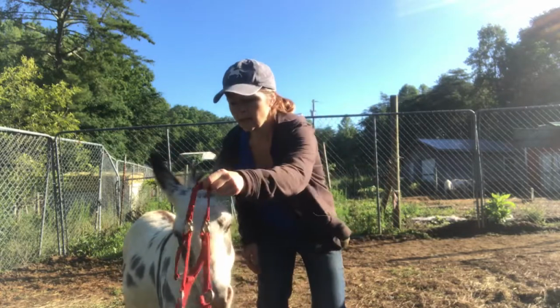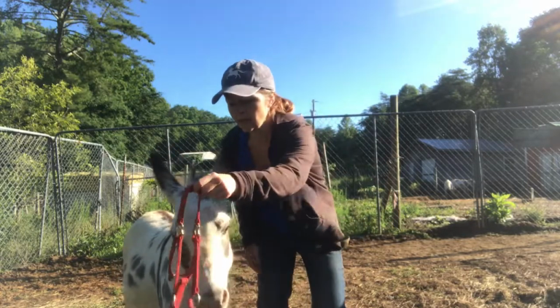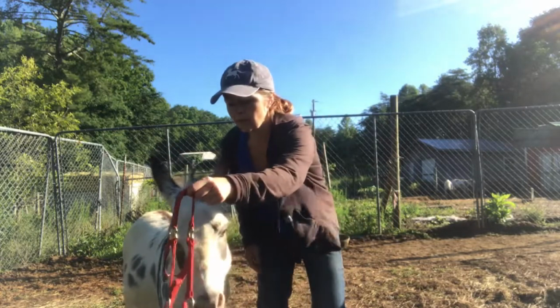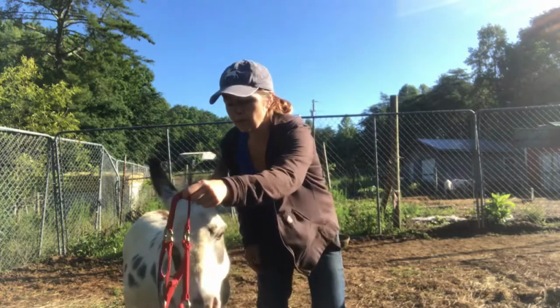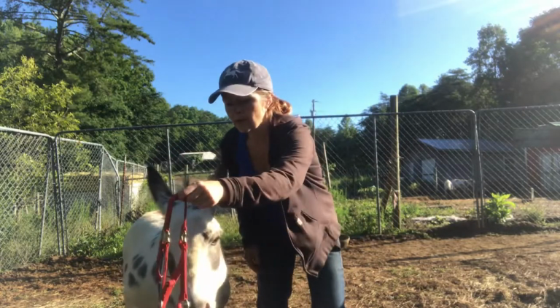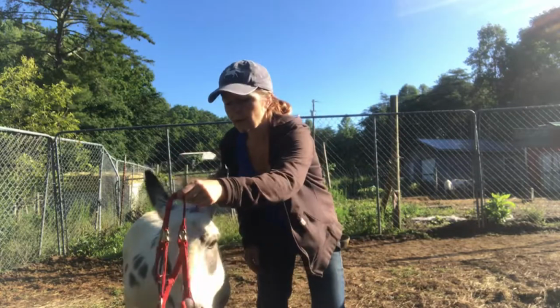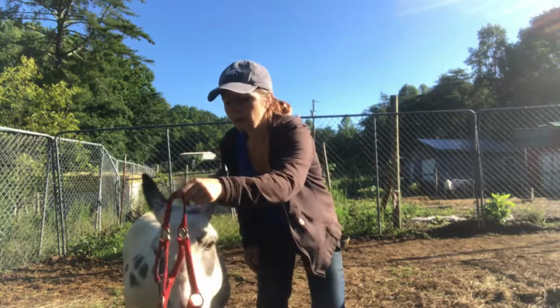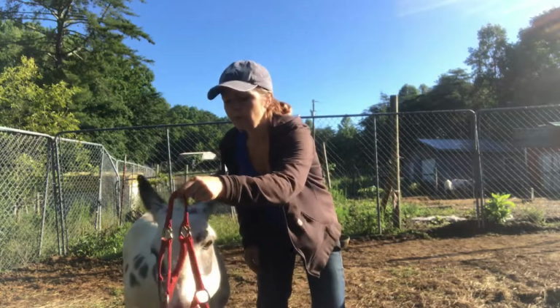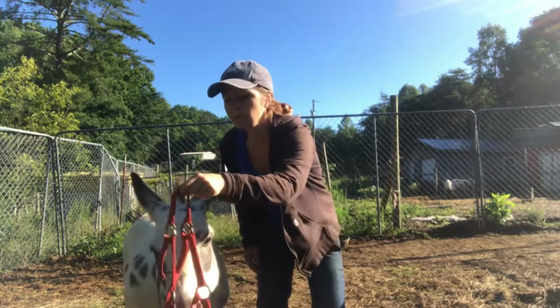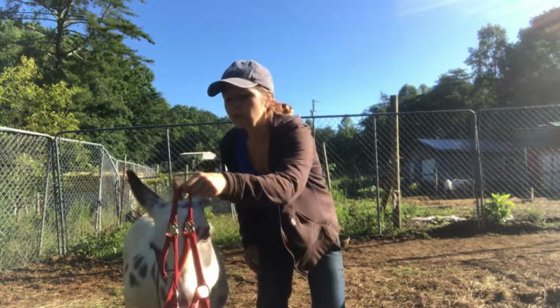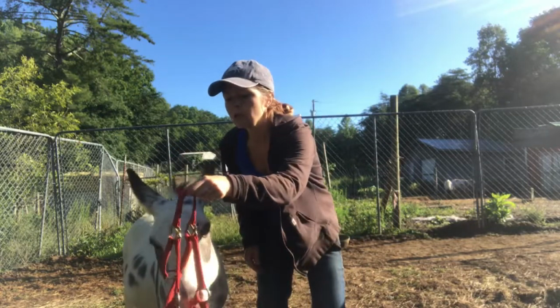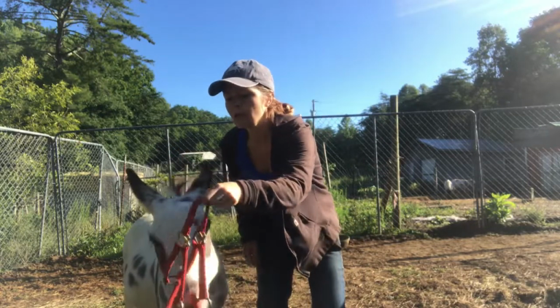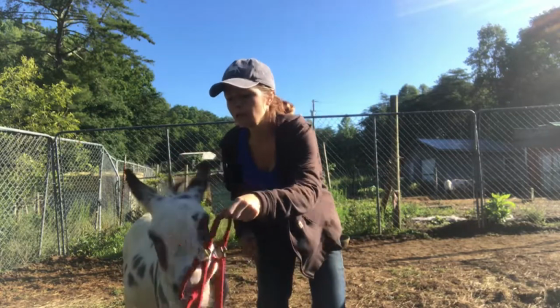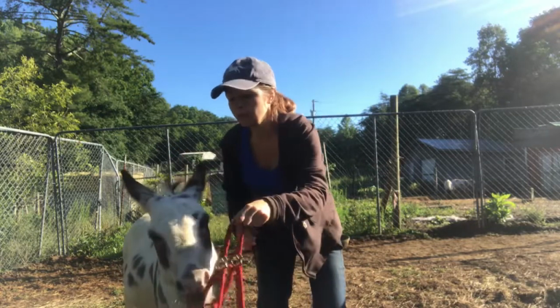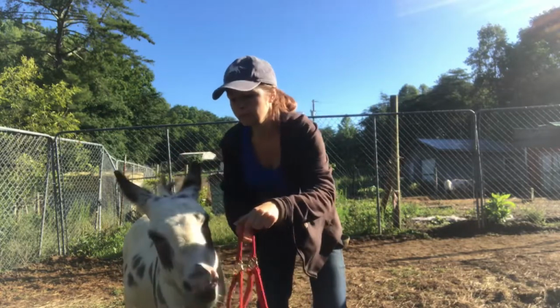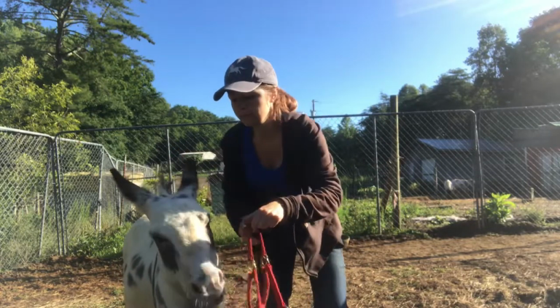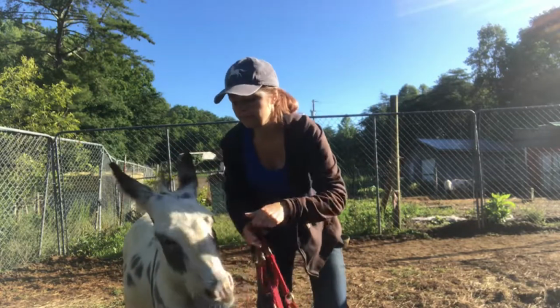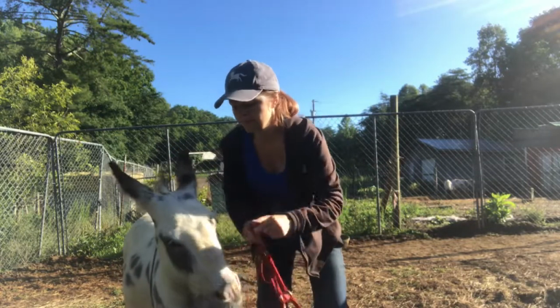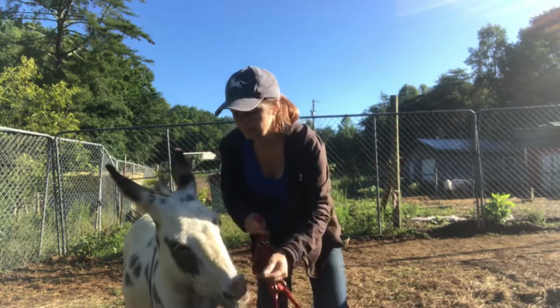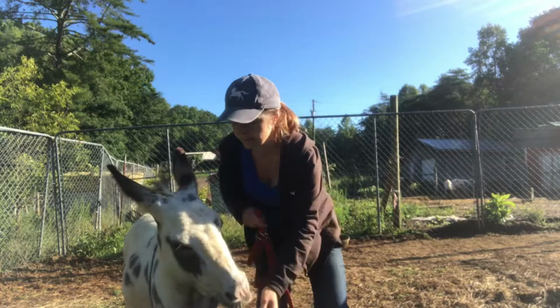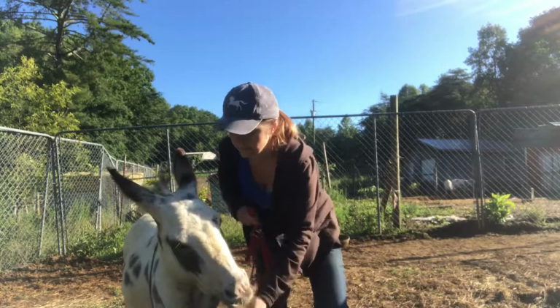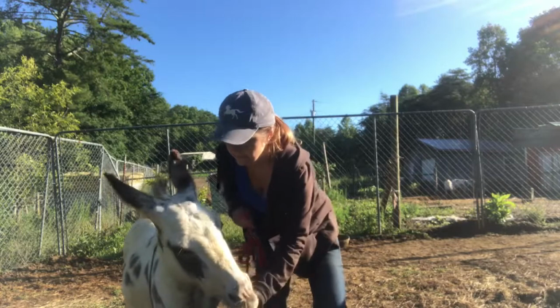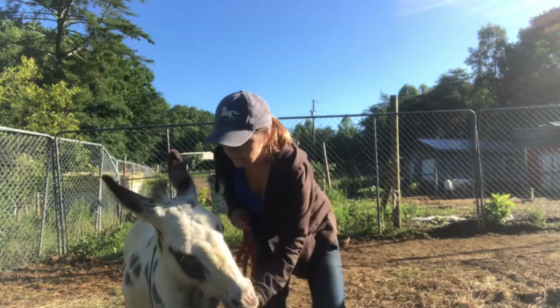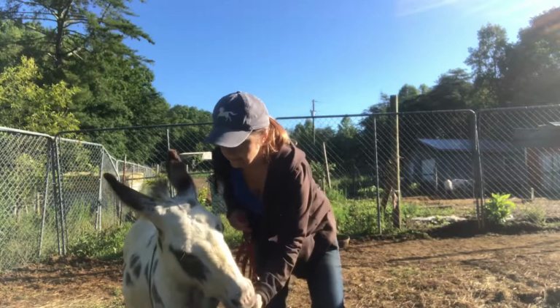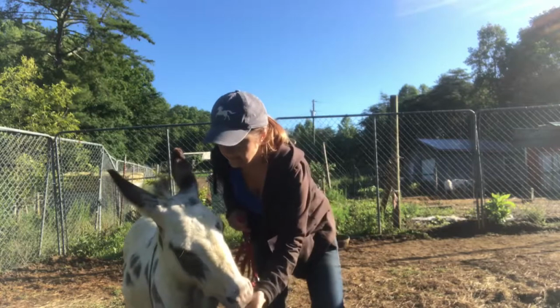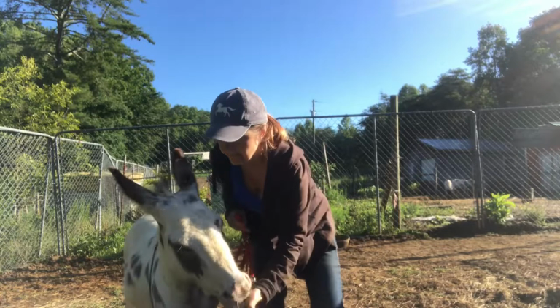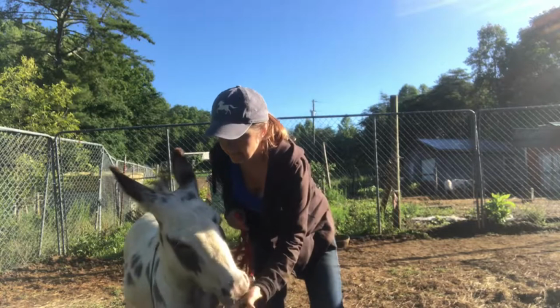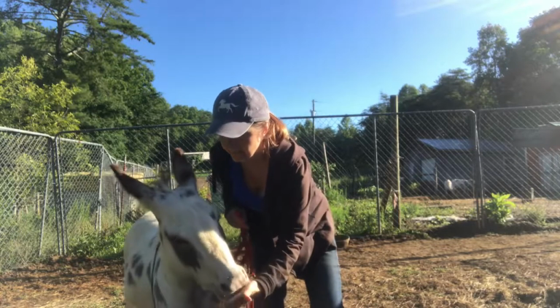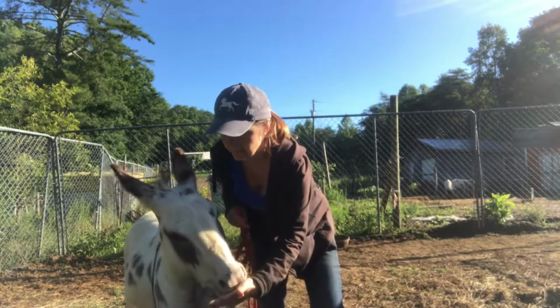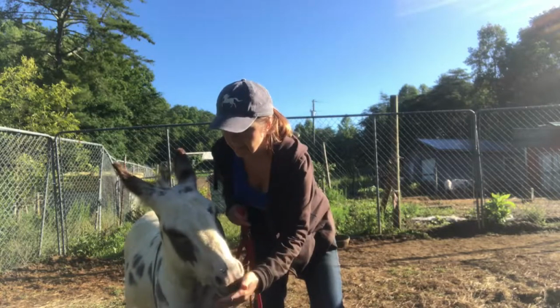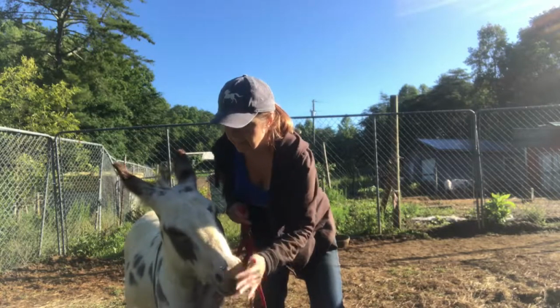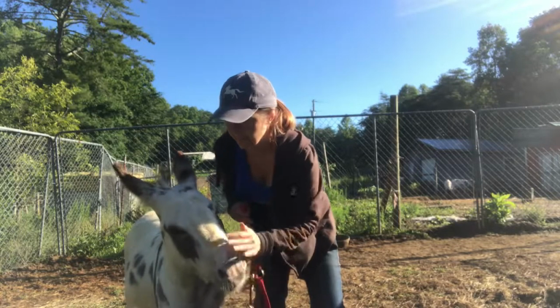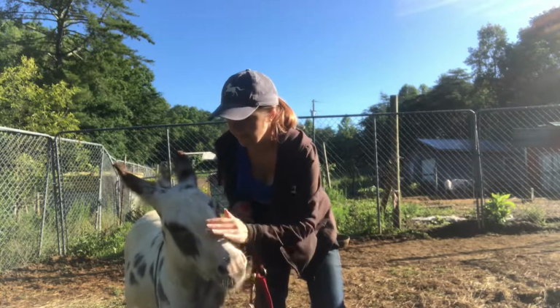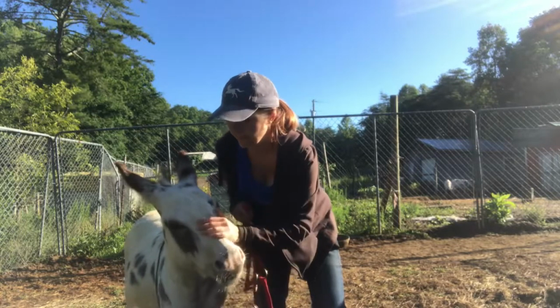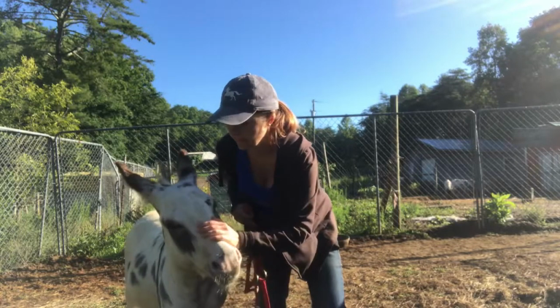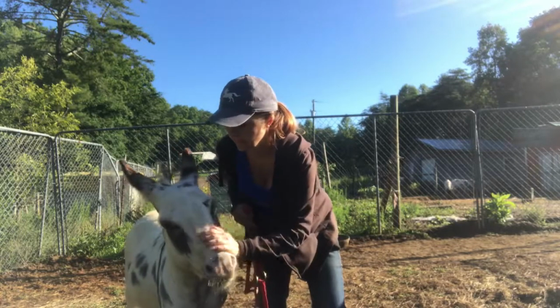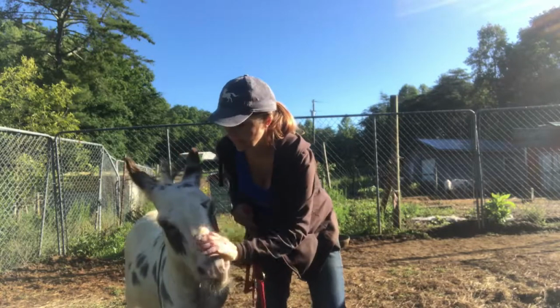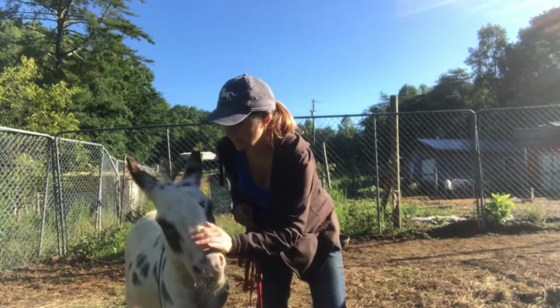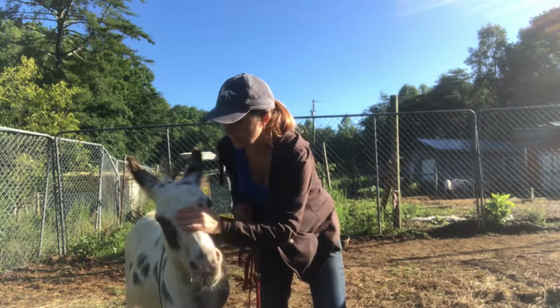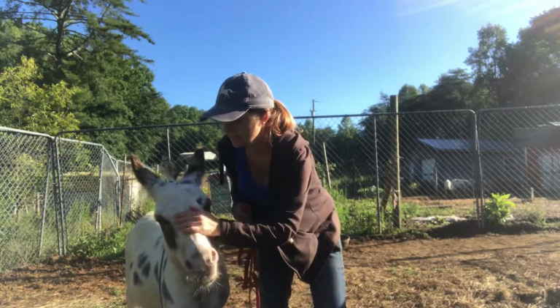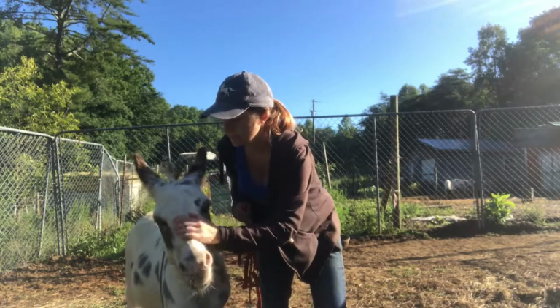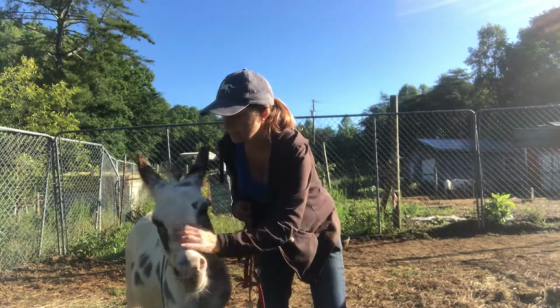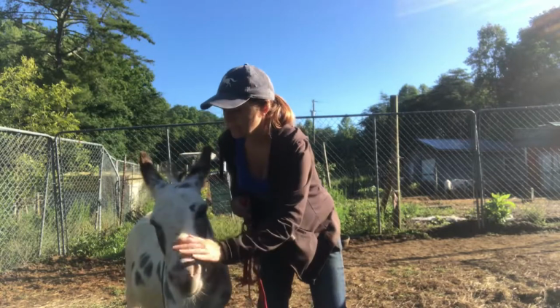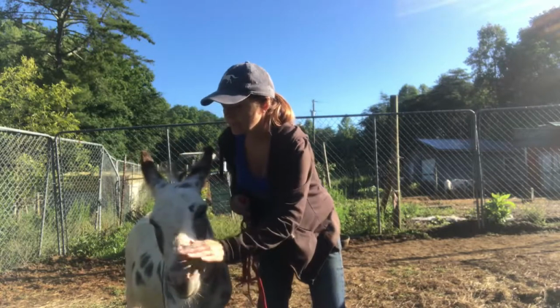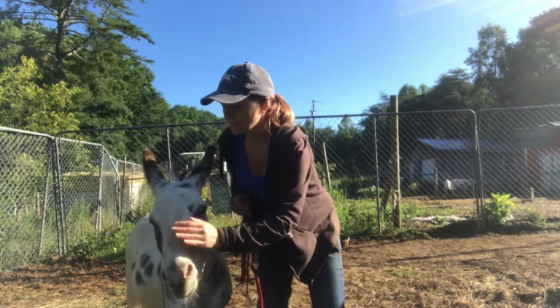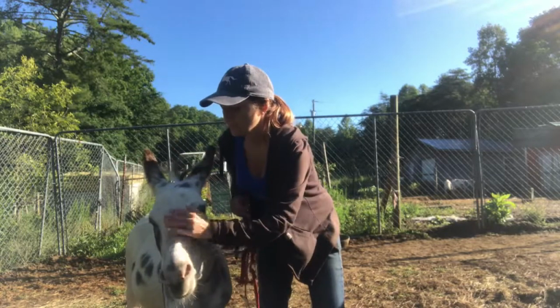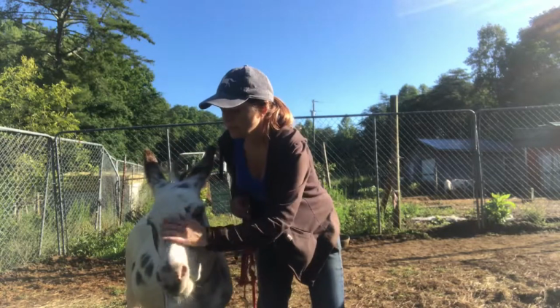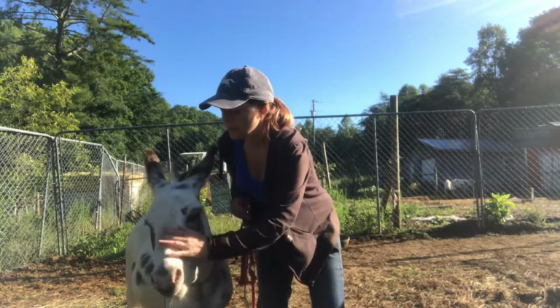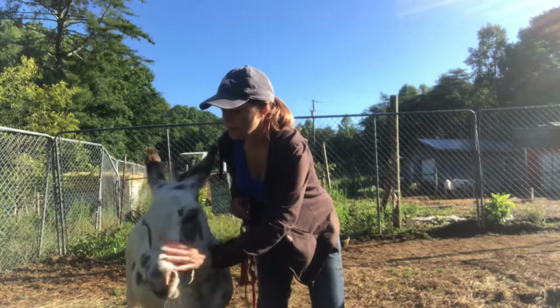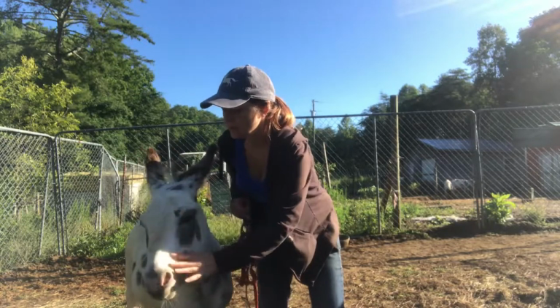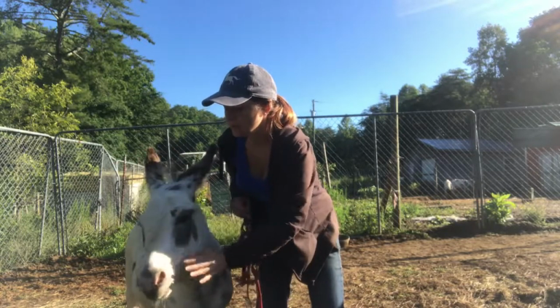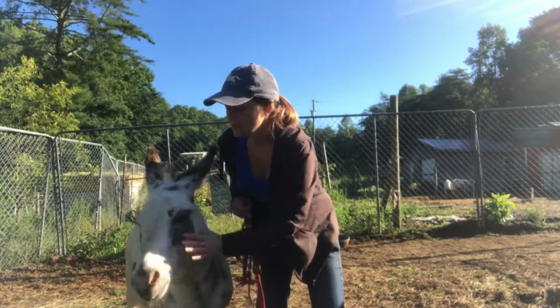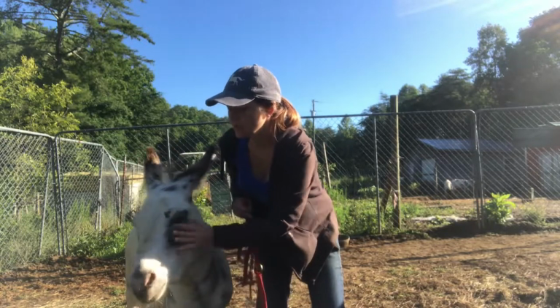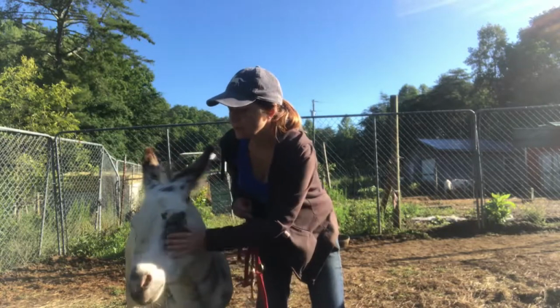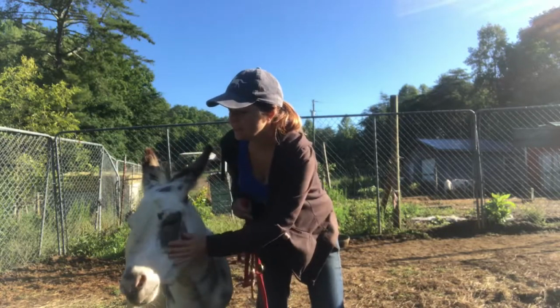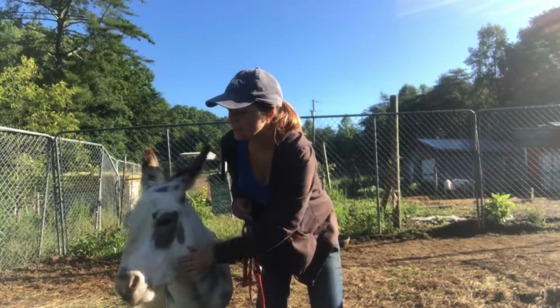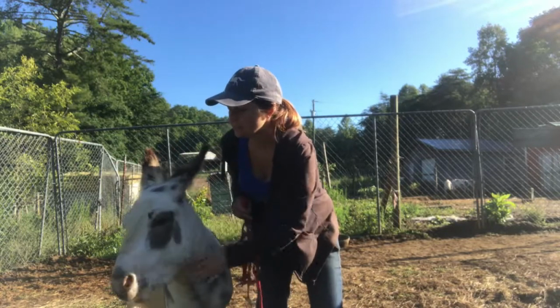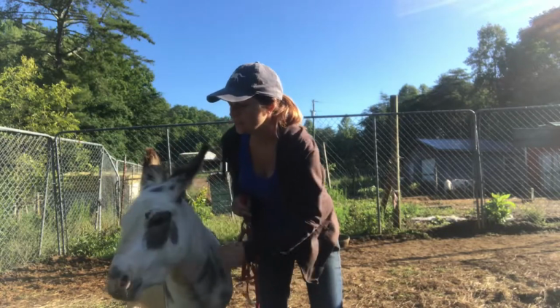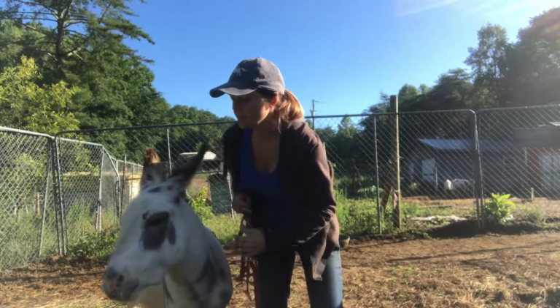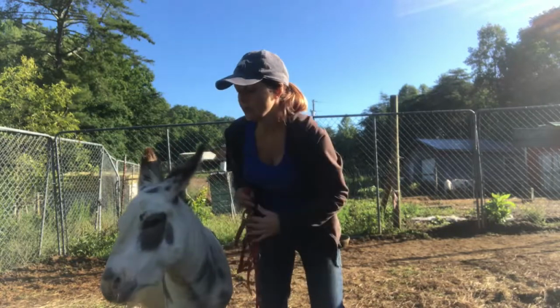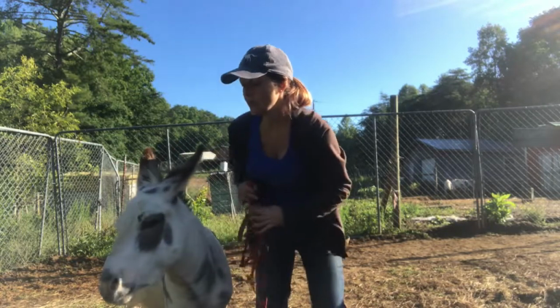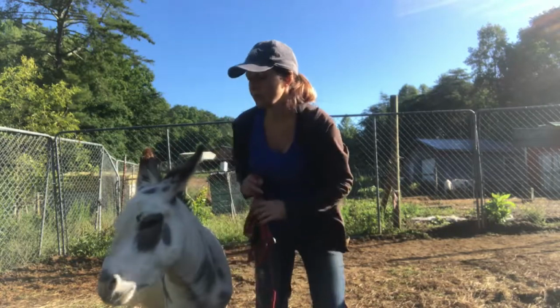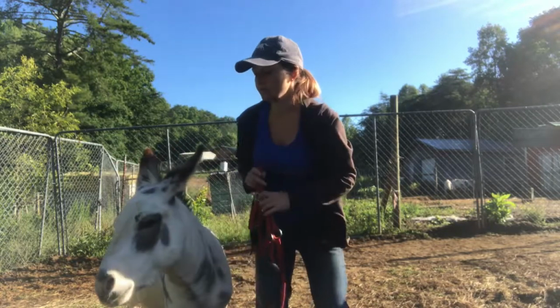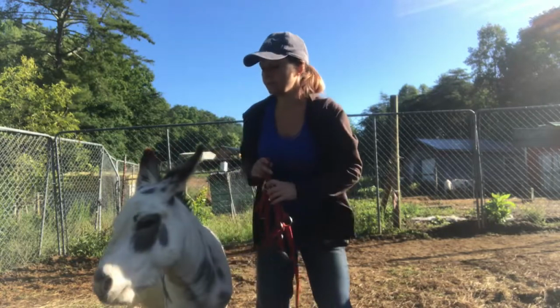He only gets a treat when he's in position. I want to hold it up. As you can see, he's not scared of the halter.